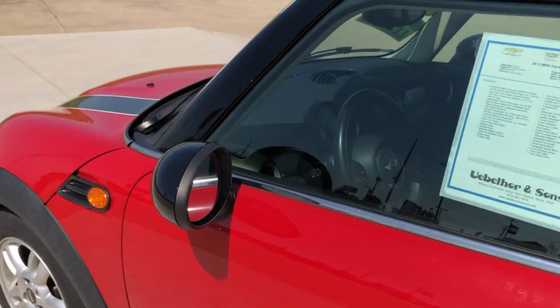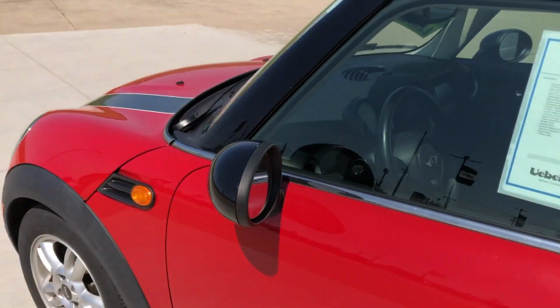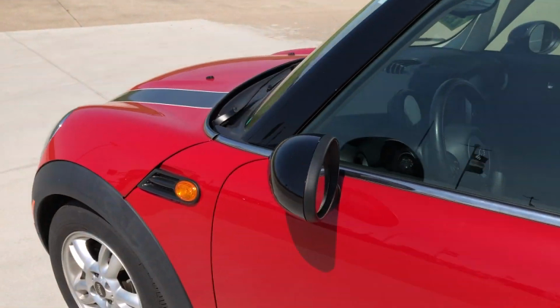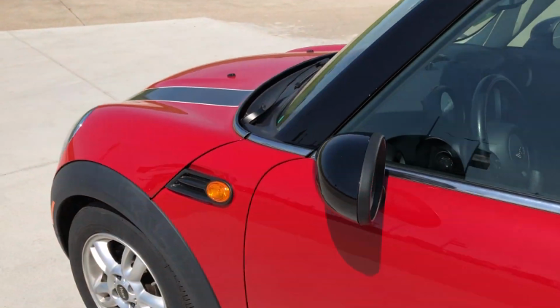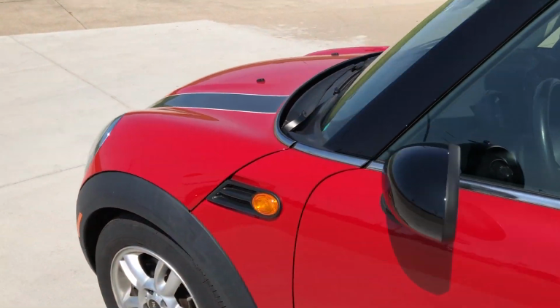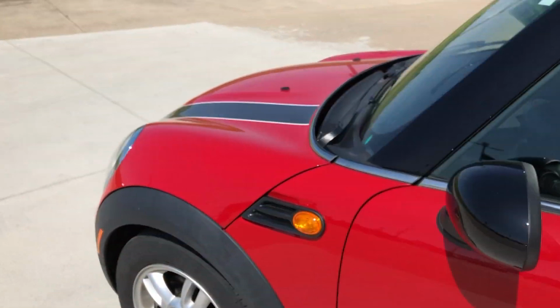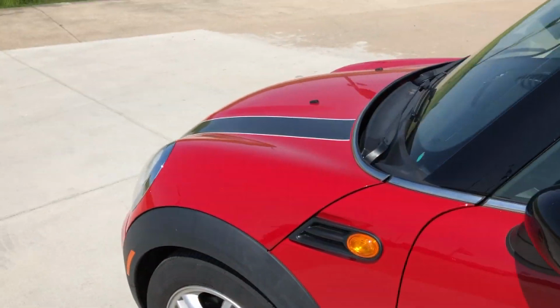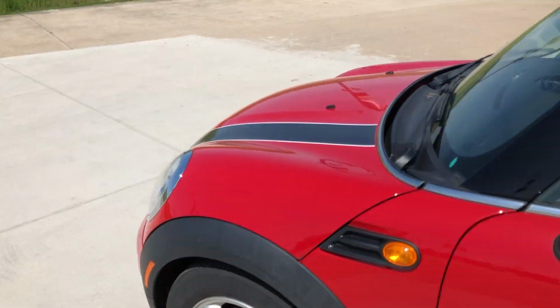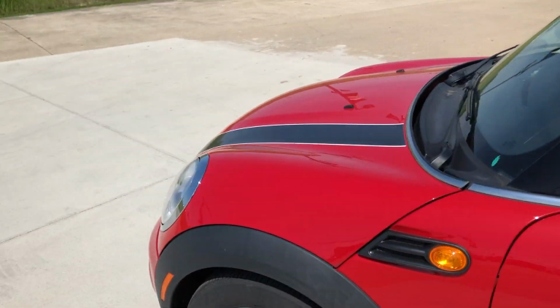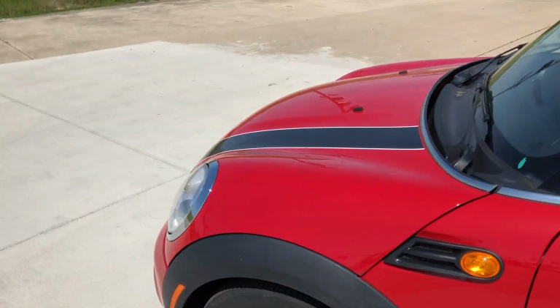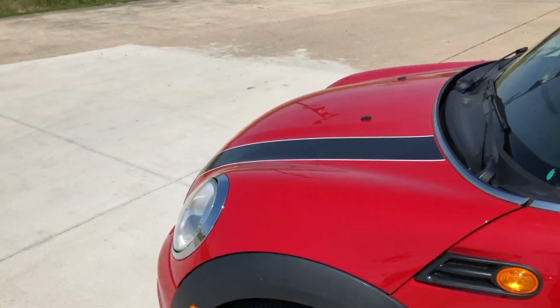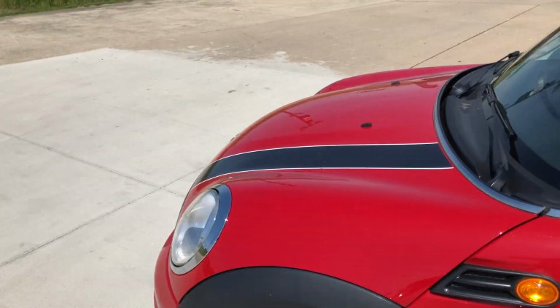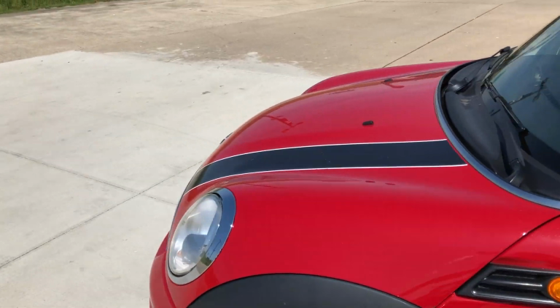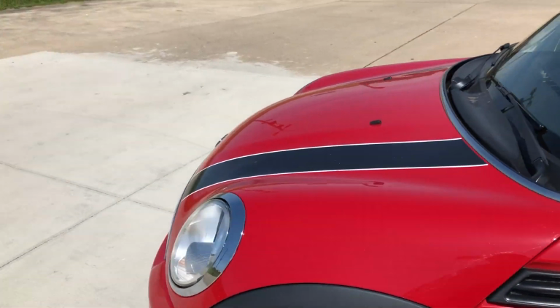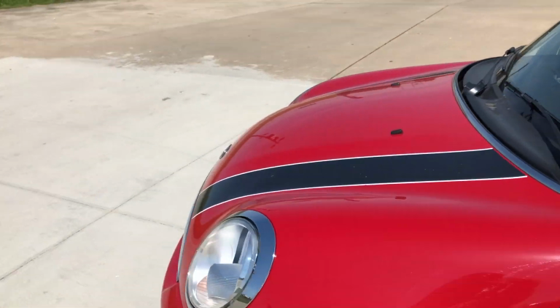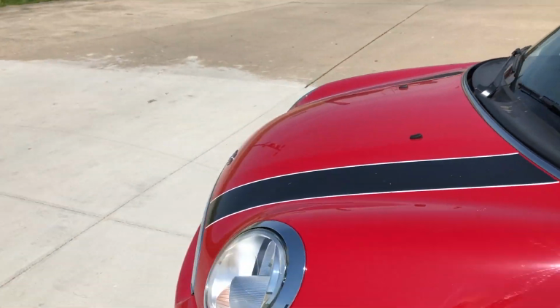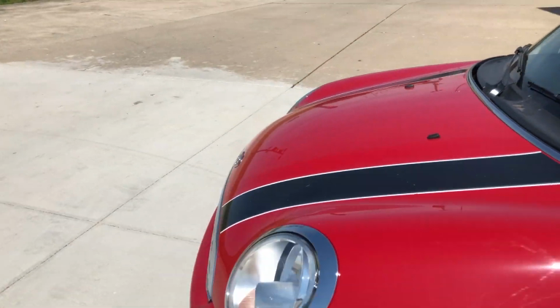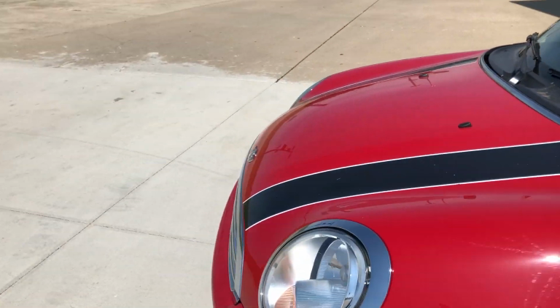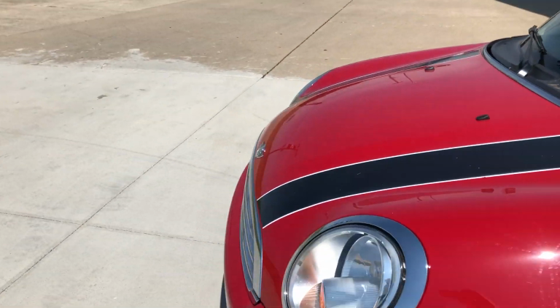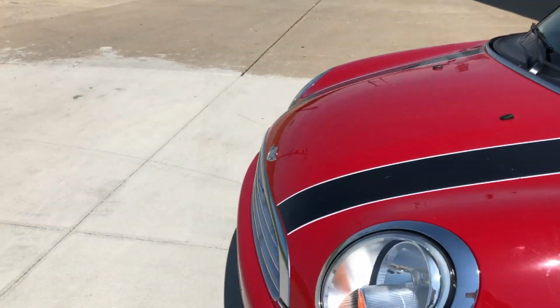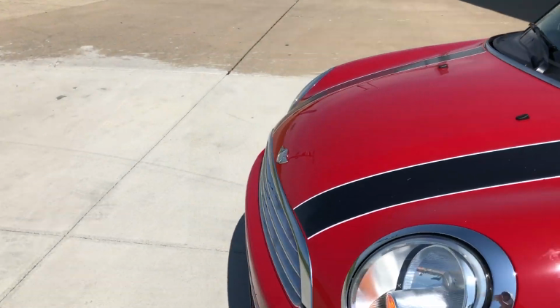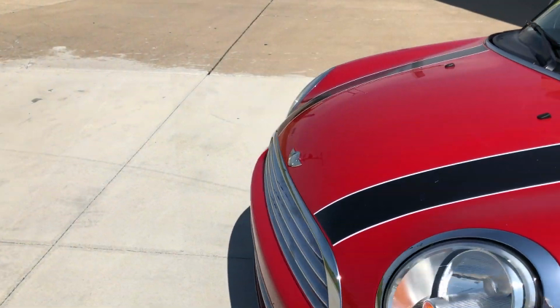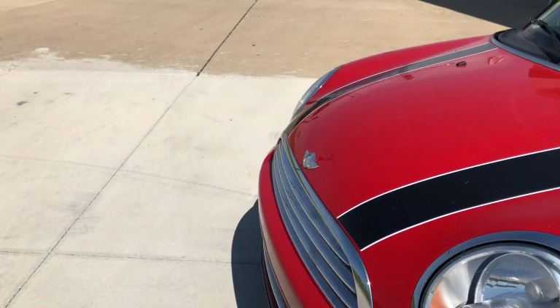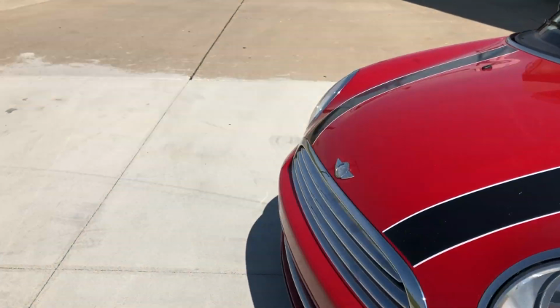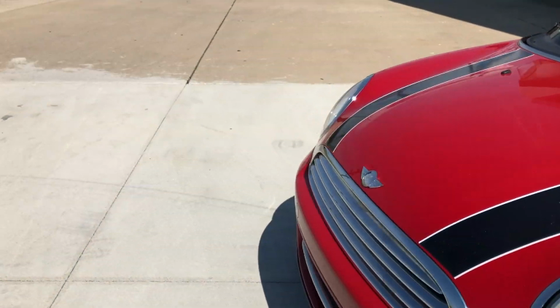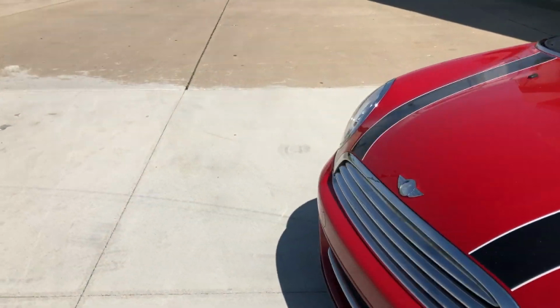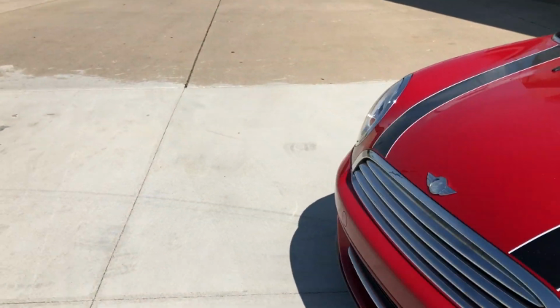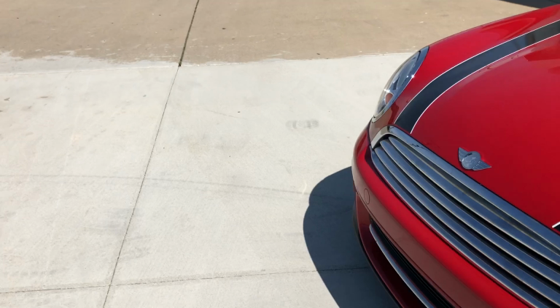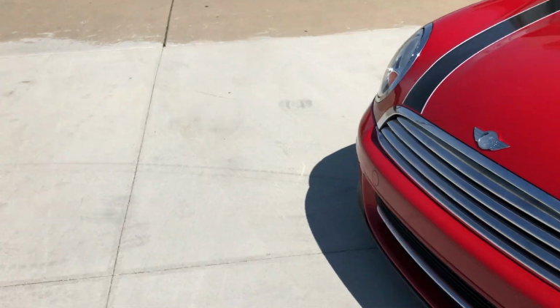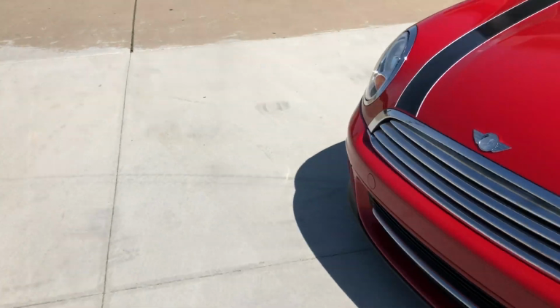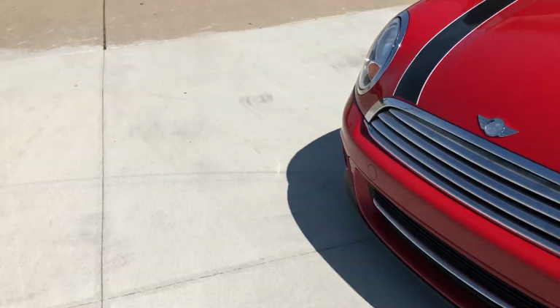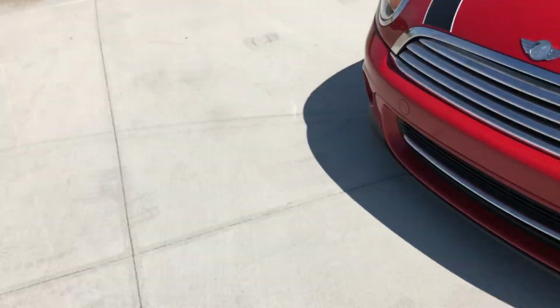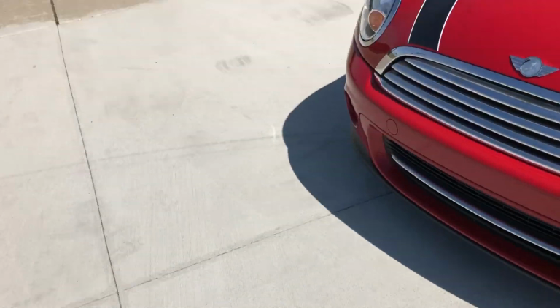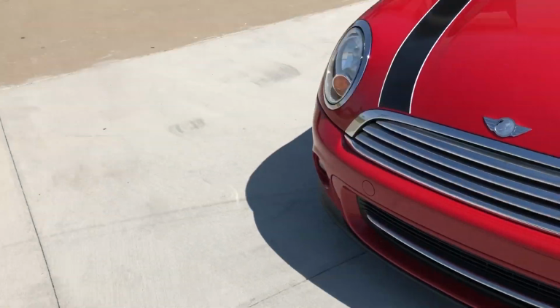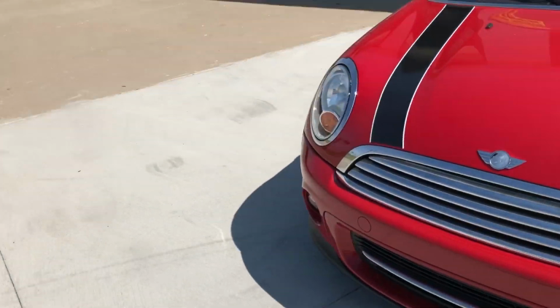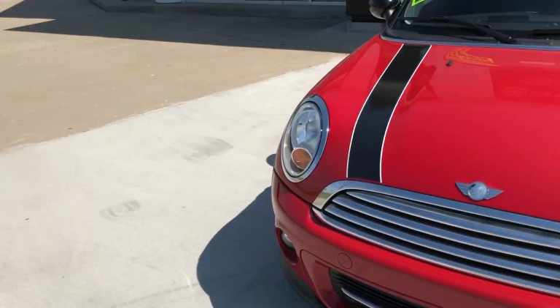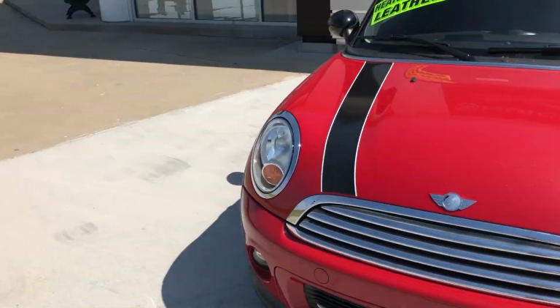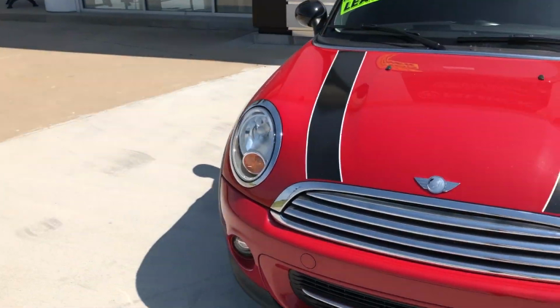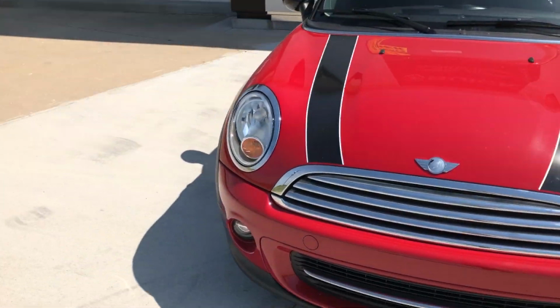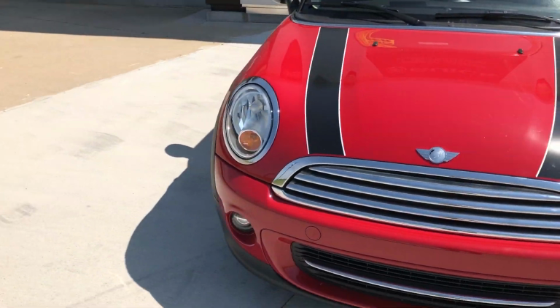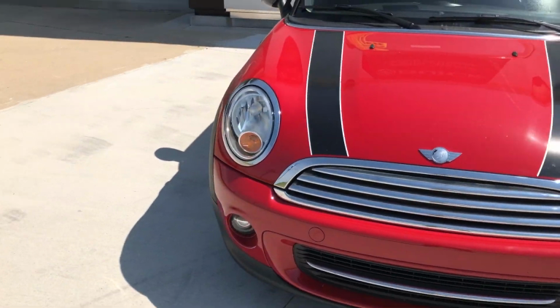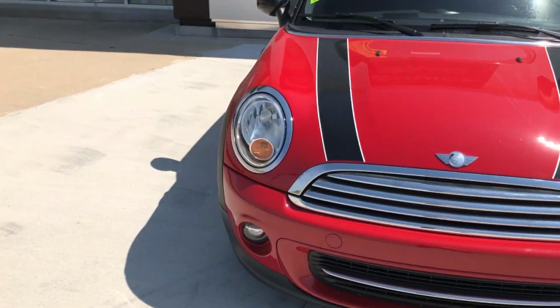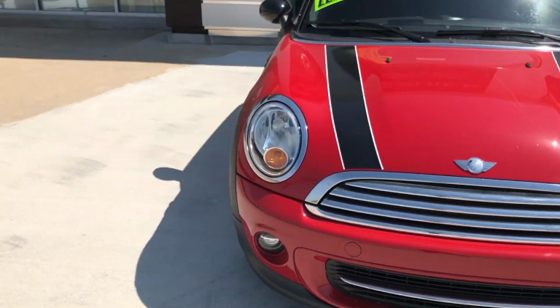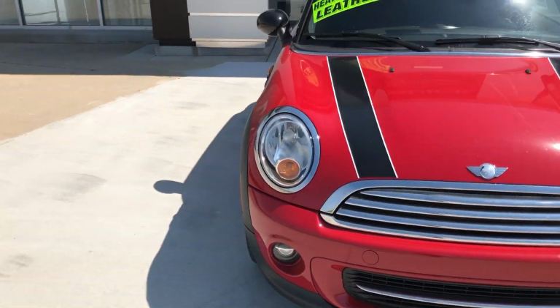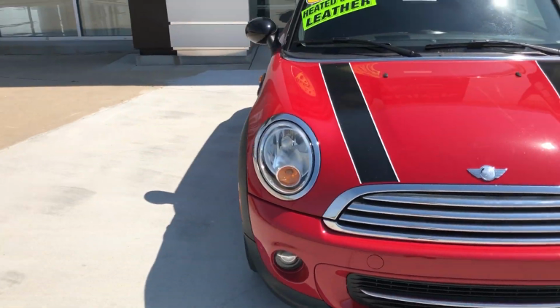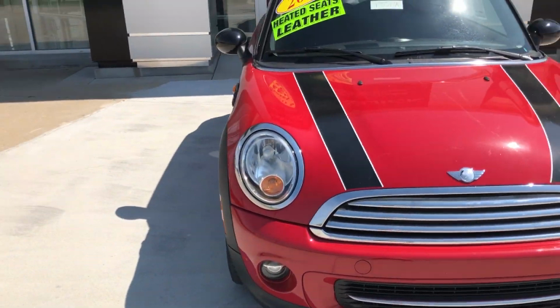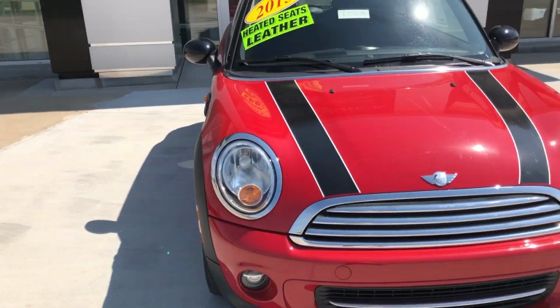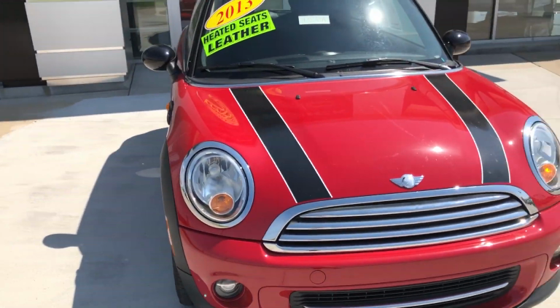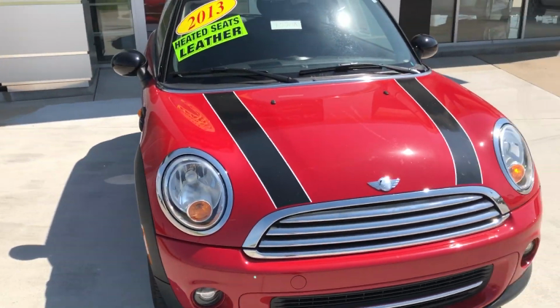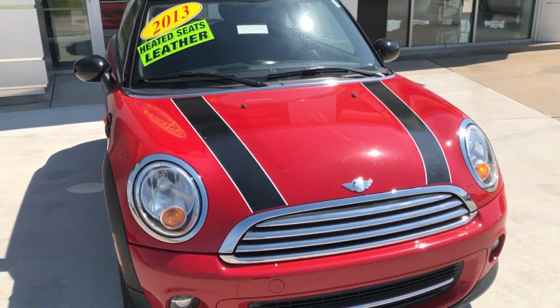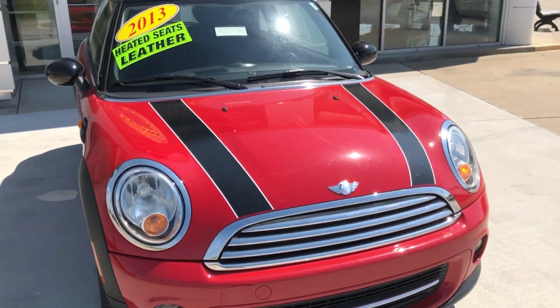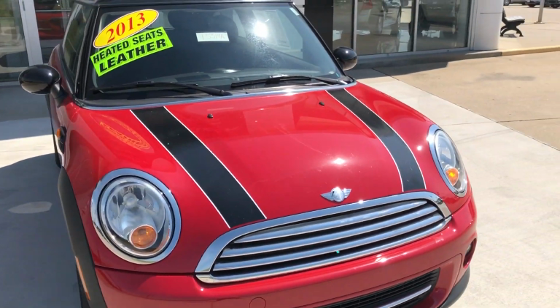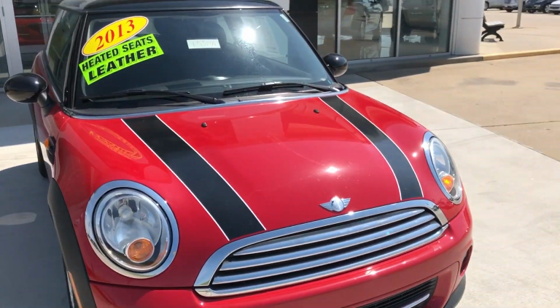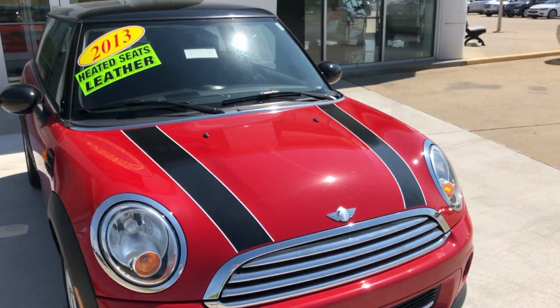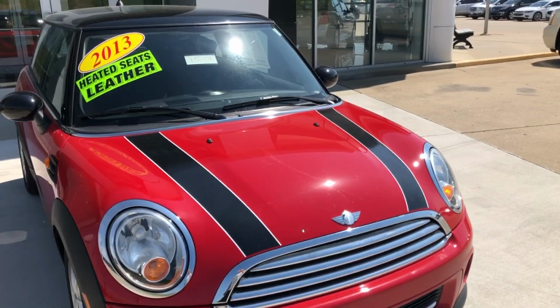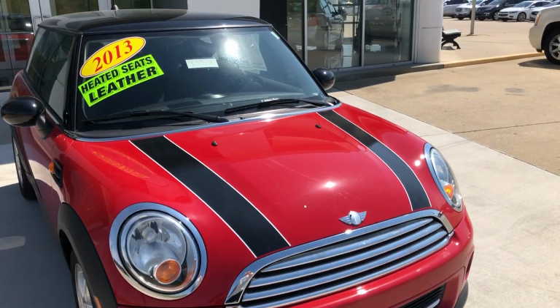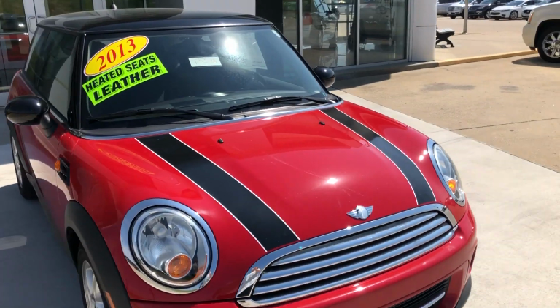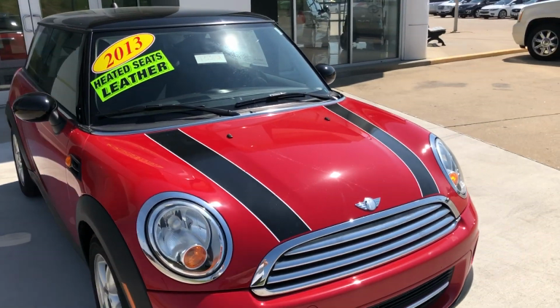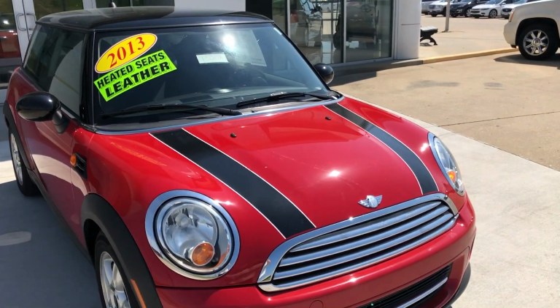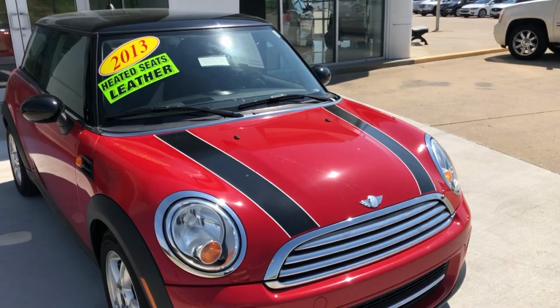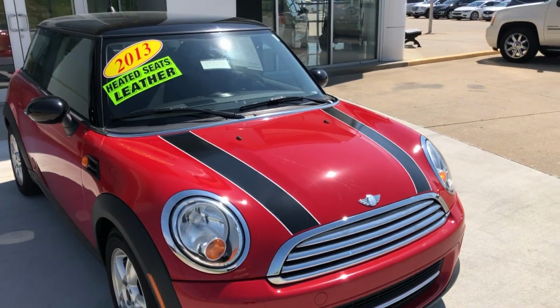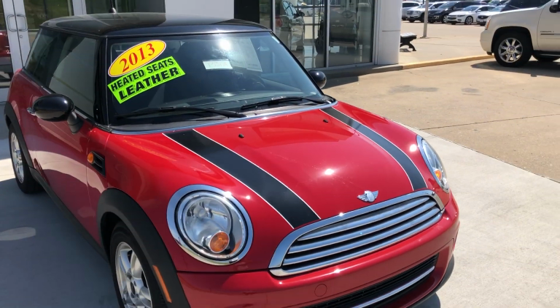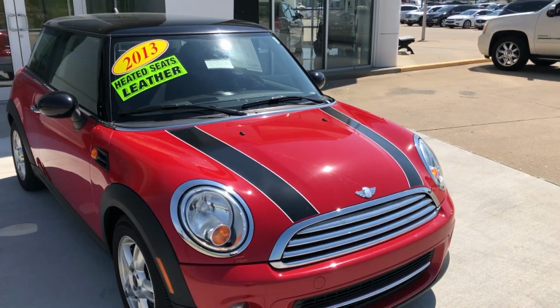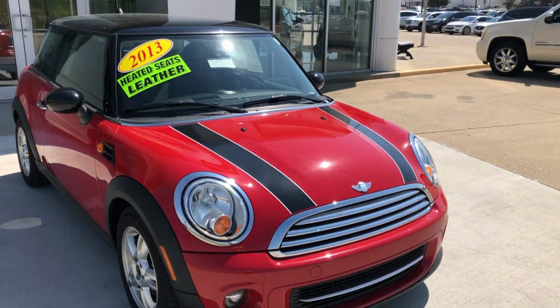This sporty red Mini Cooper also features a foam Mini grille and gorgeous stripes.